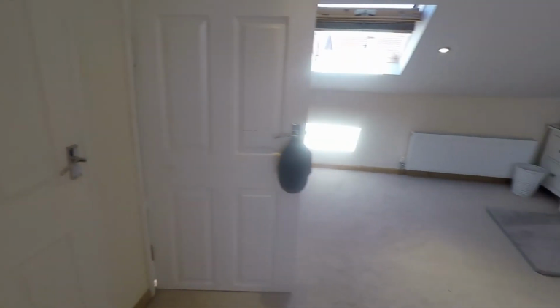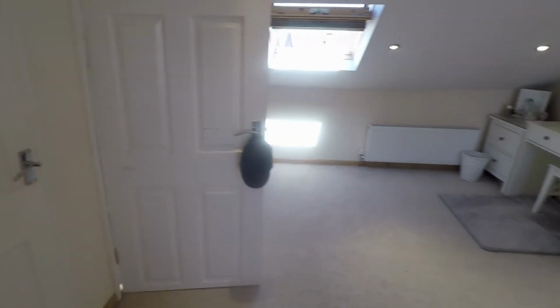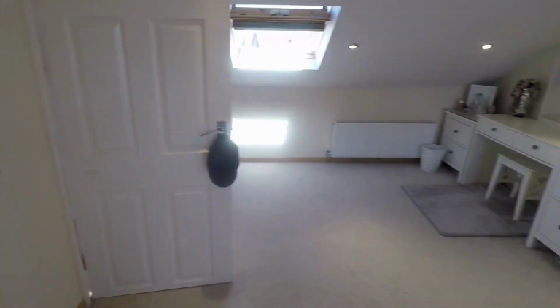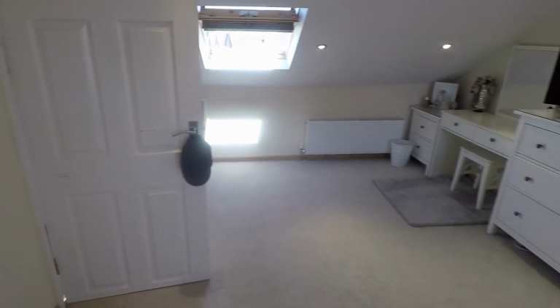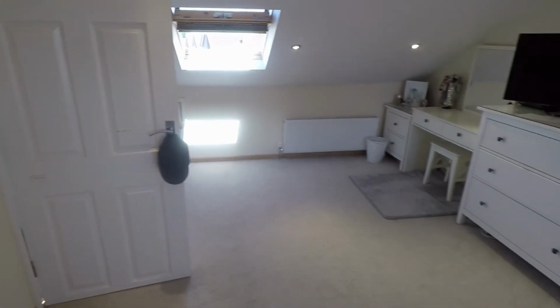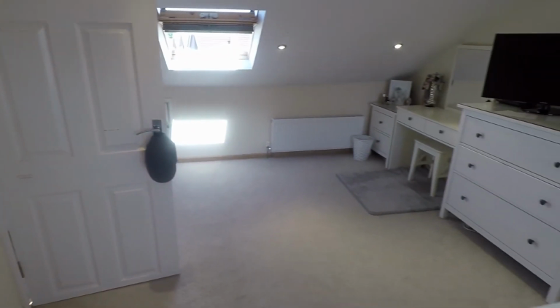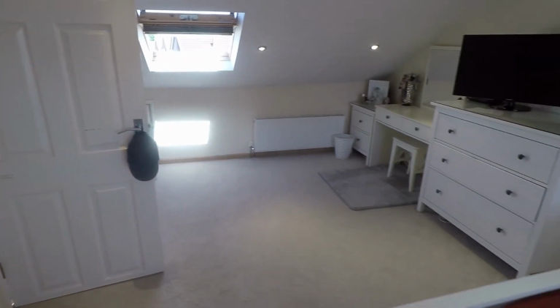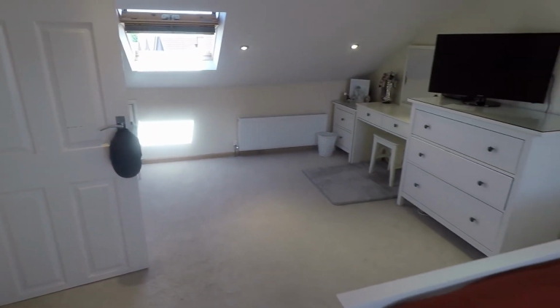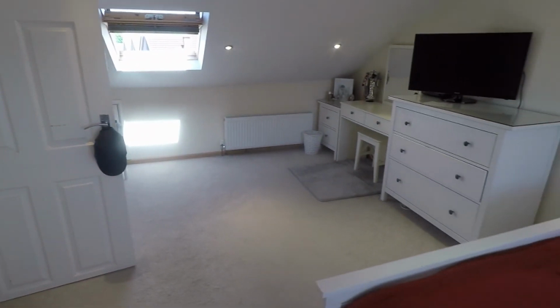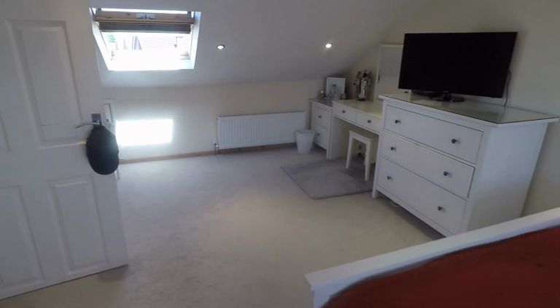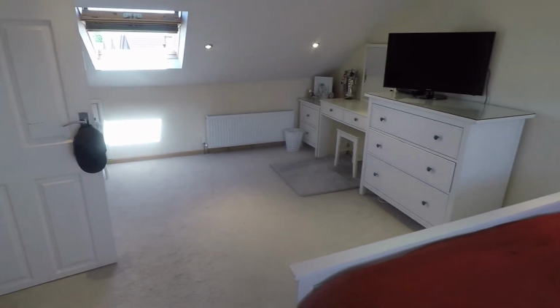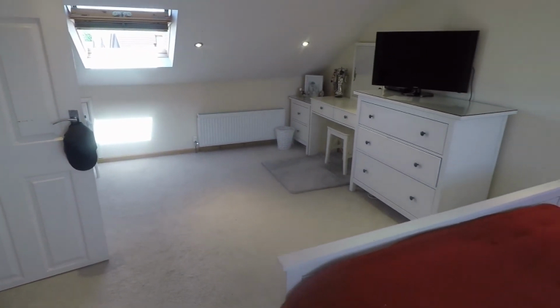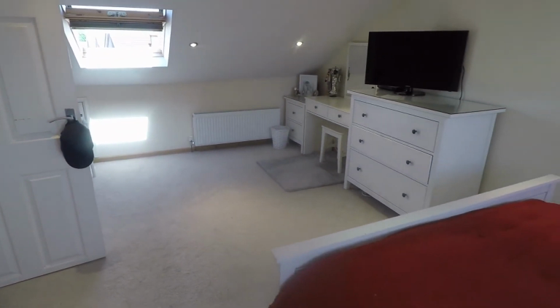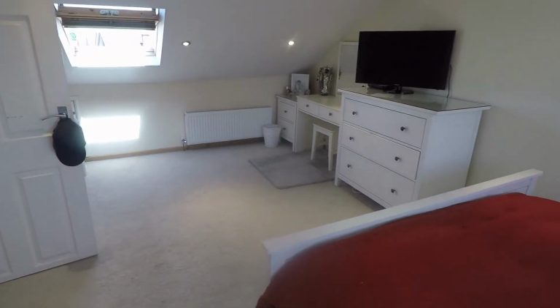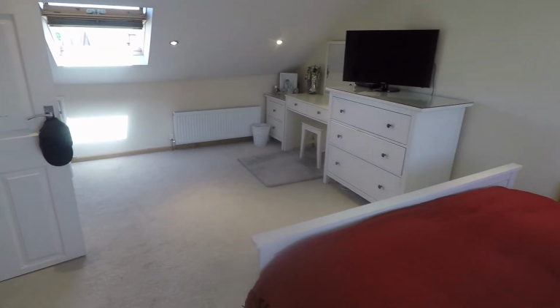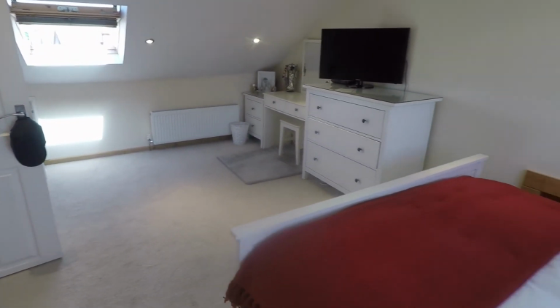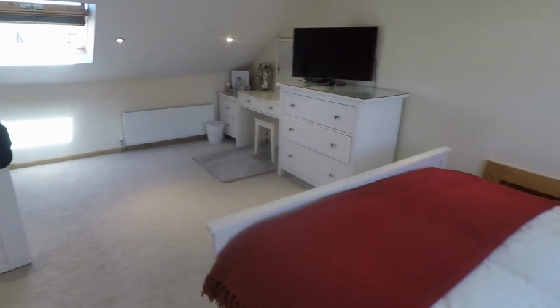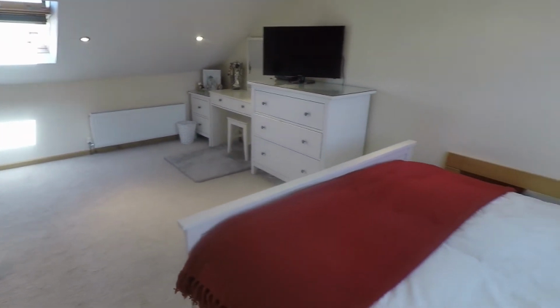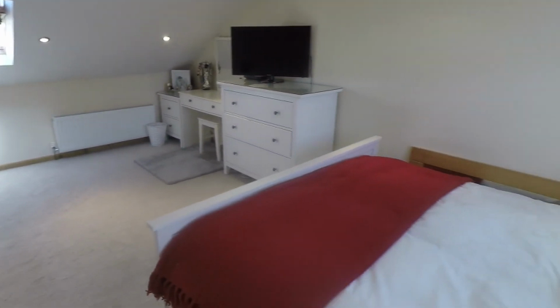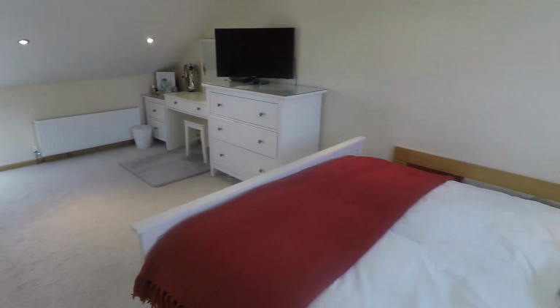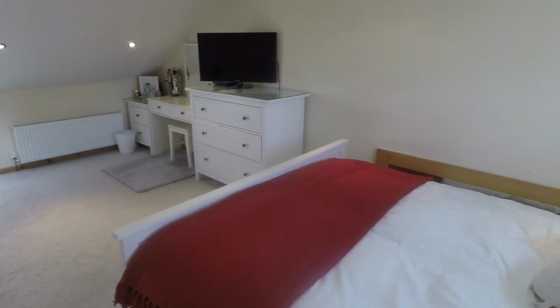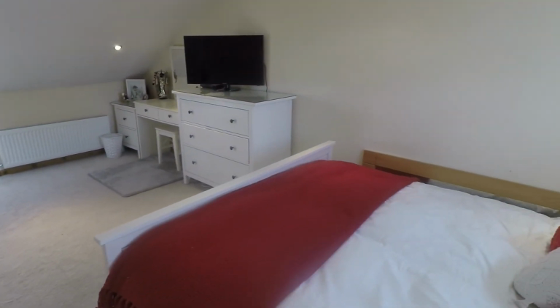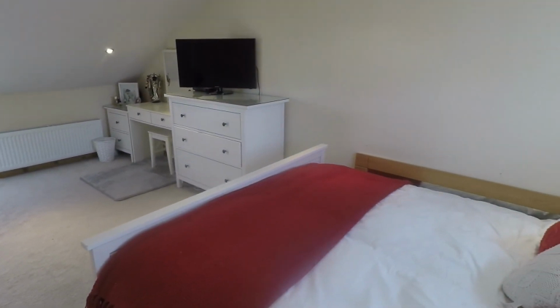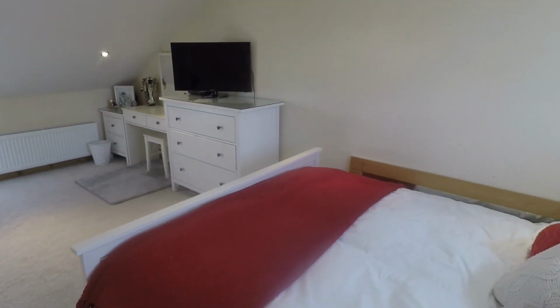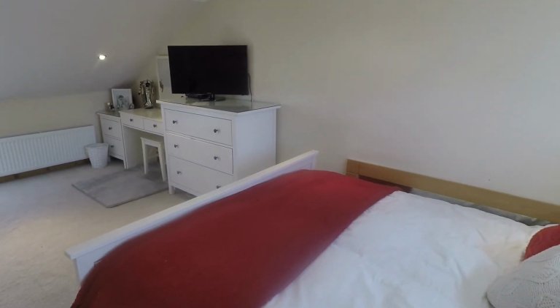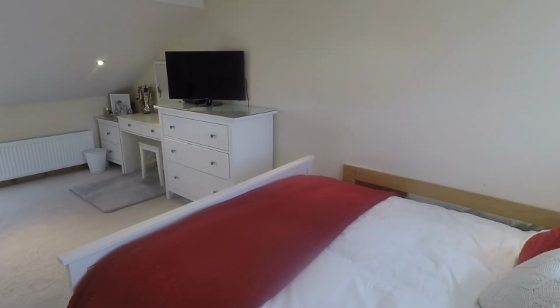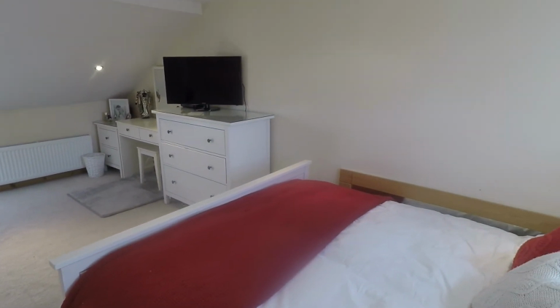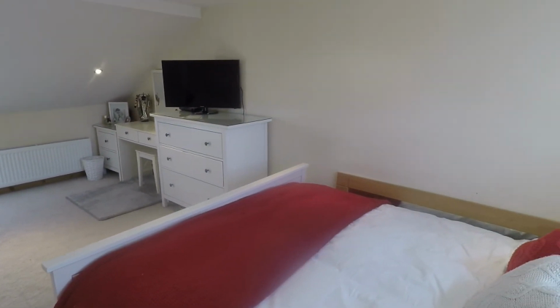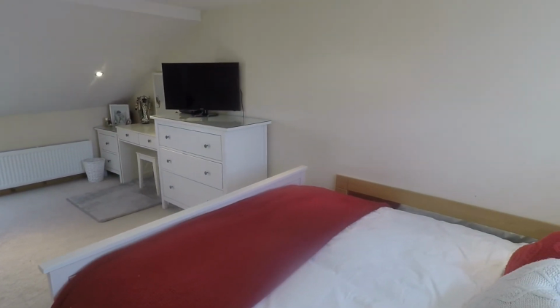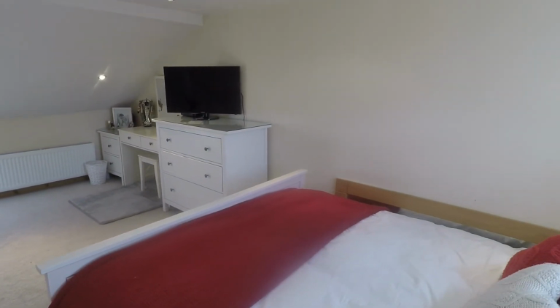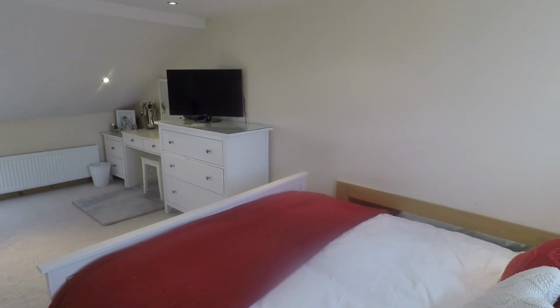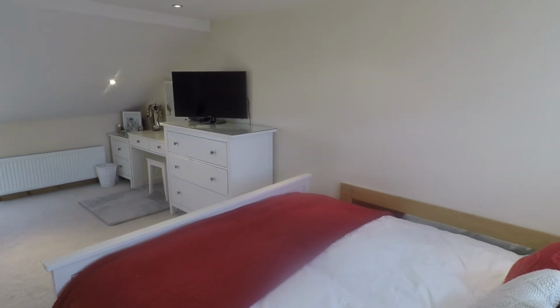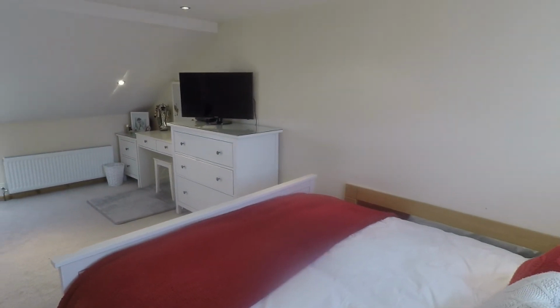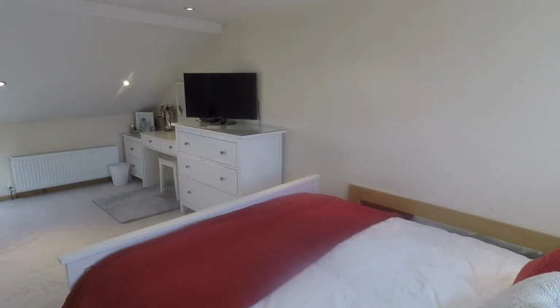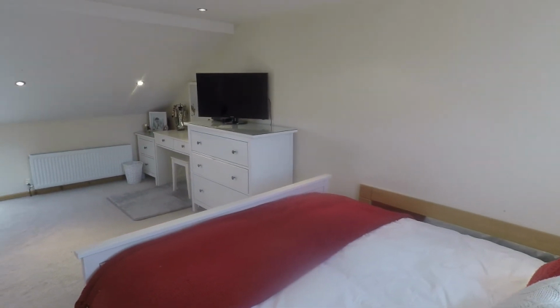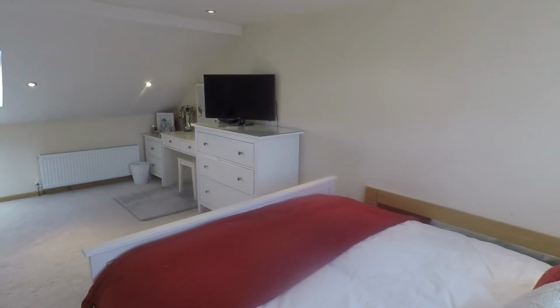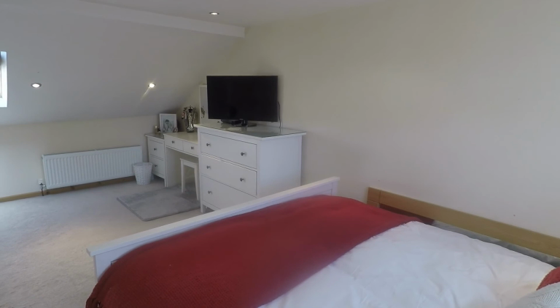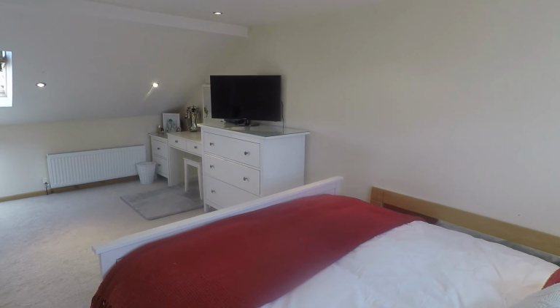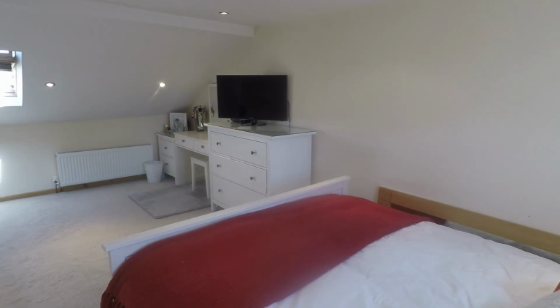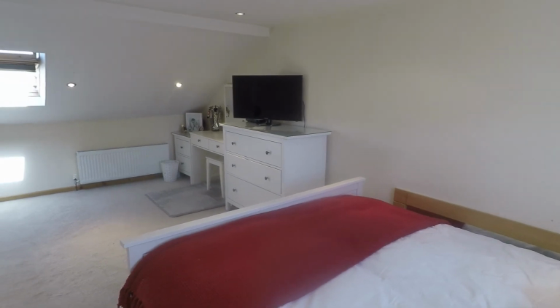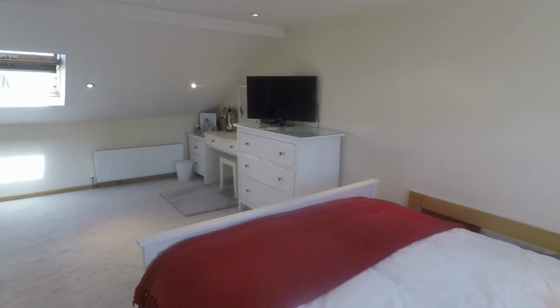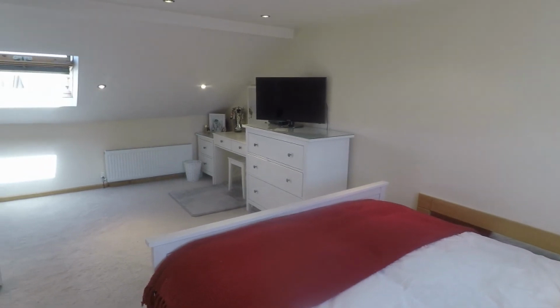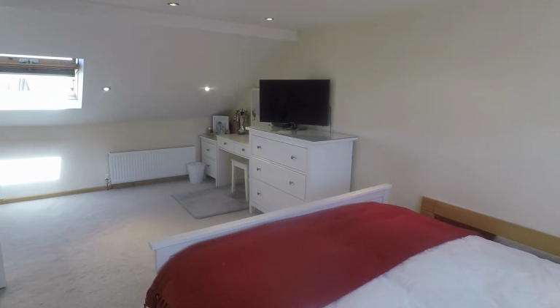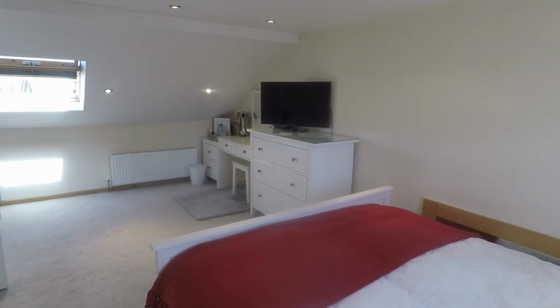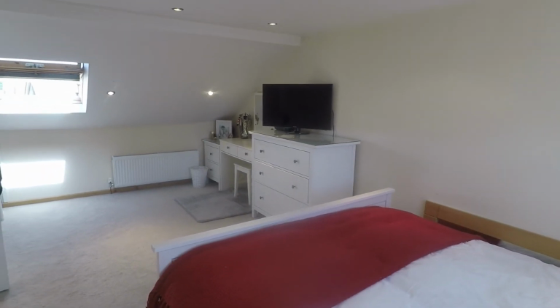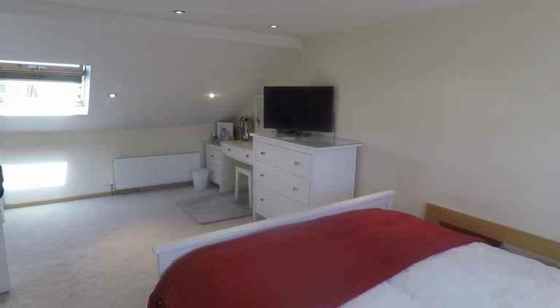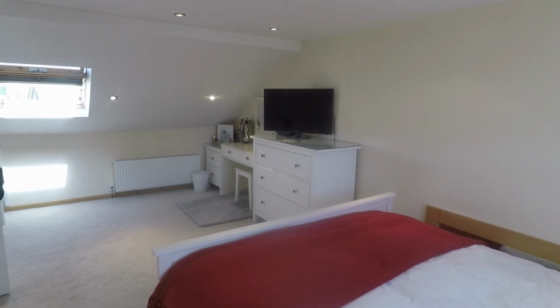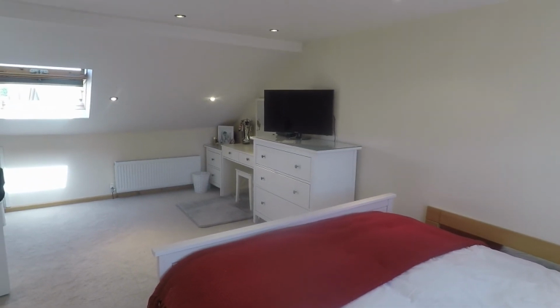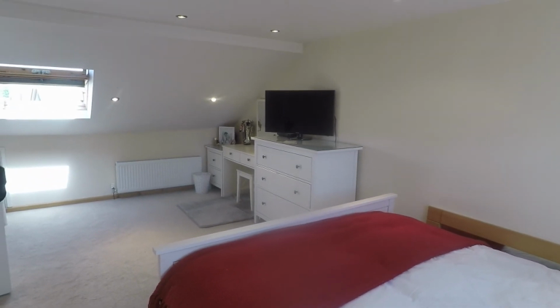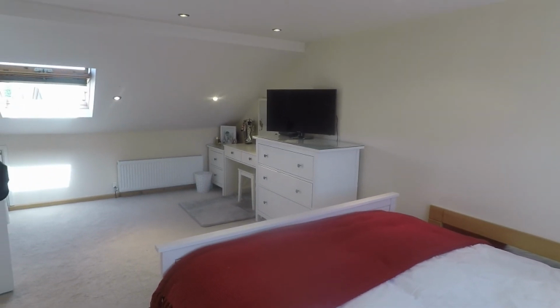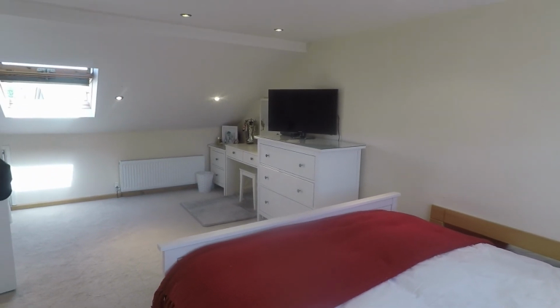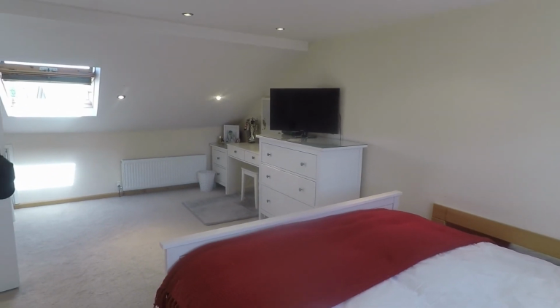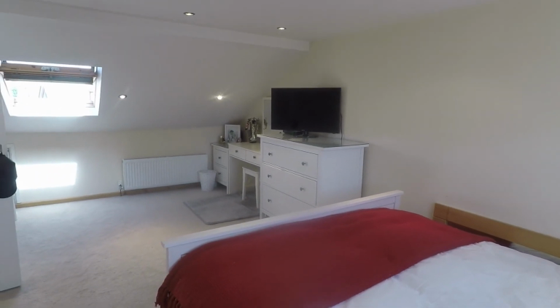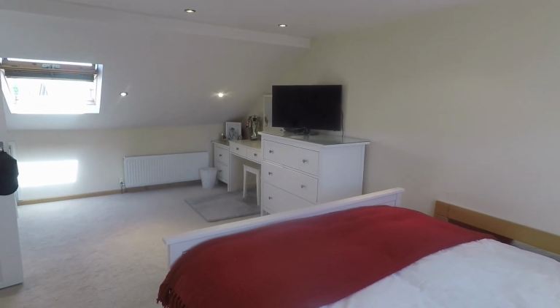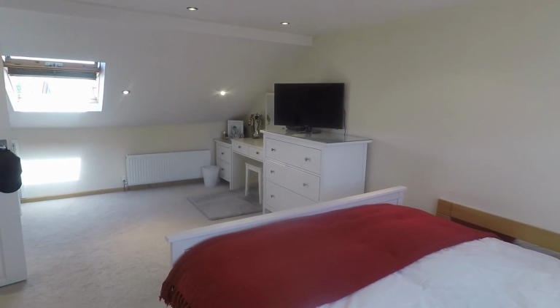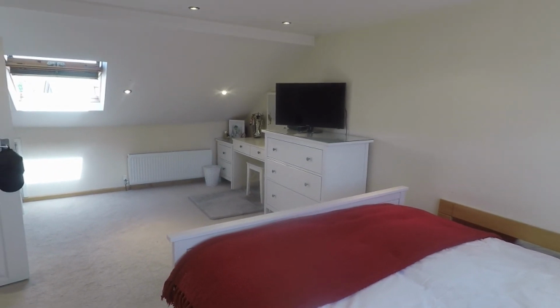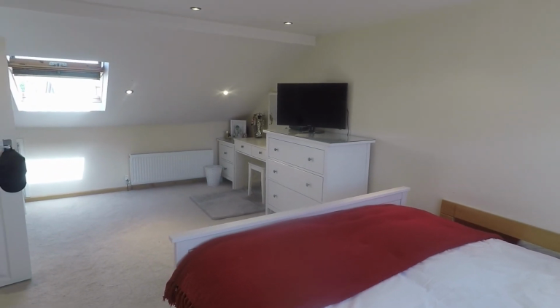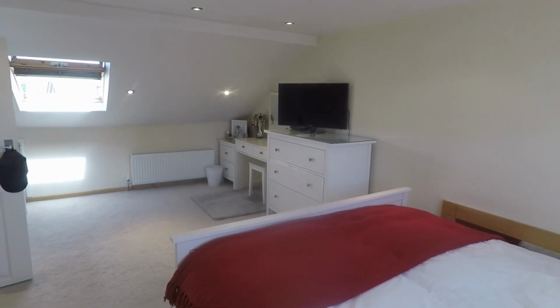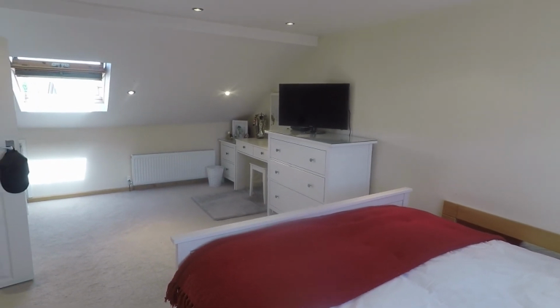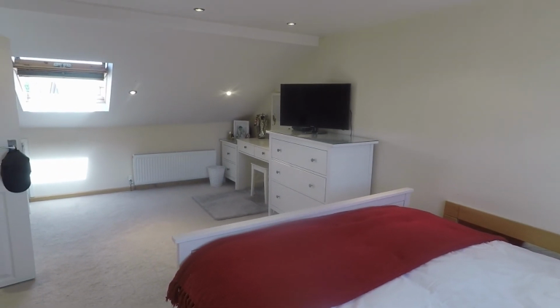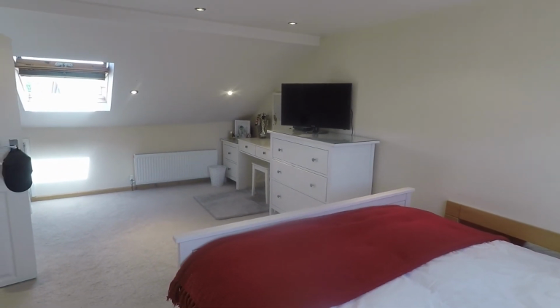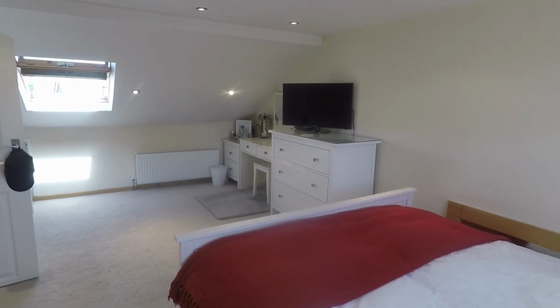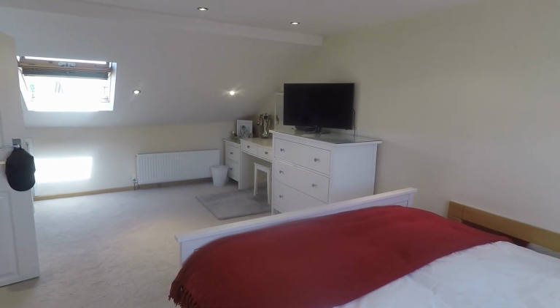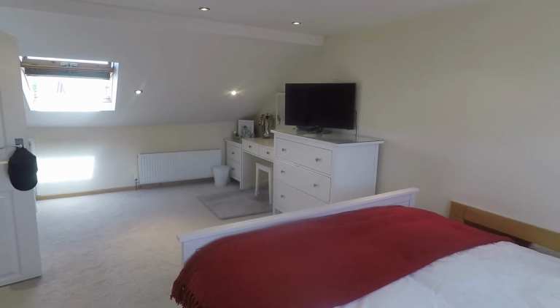If you're interested in this property, please contact our team today to arrange a viewing. We look forward to helping you. Thanks for watching.